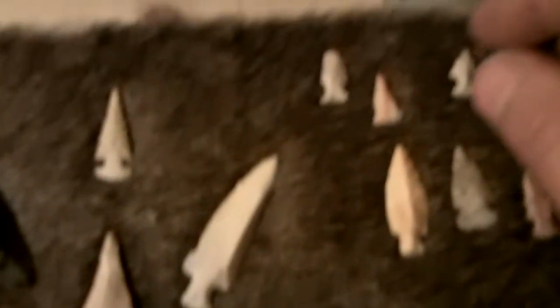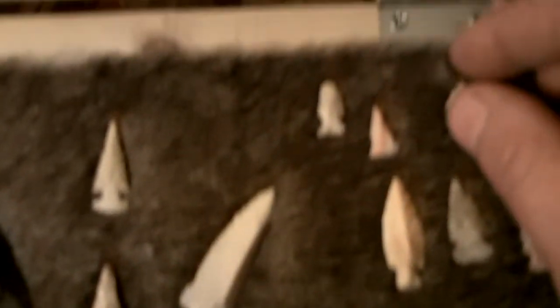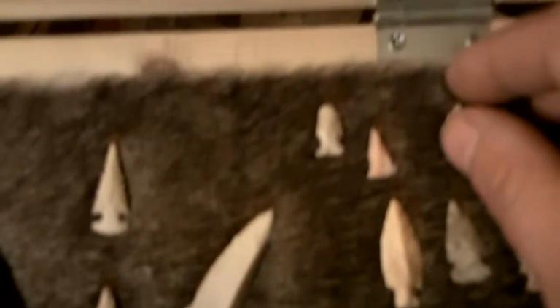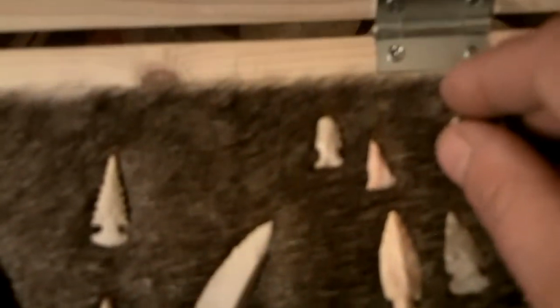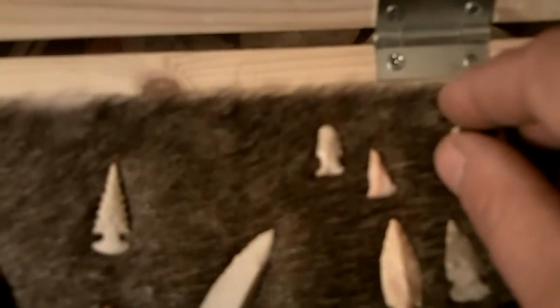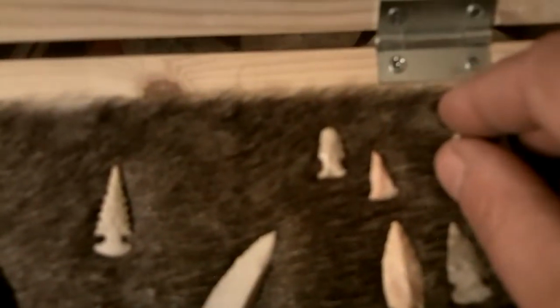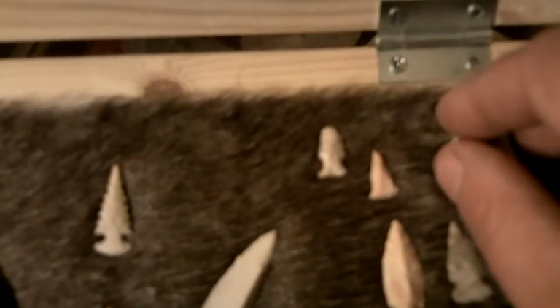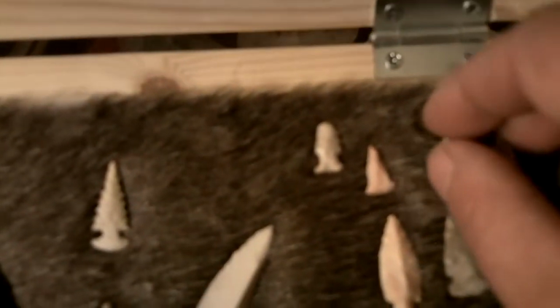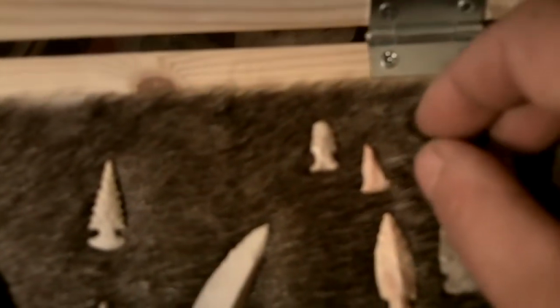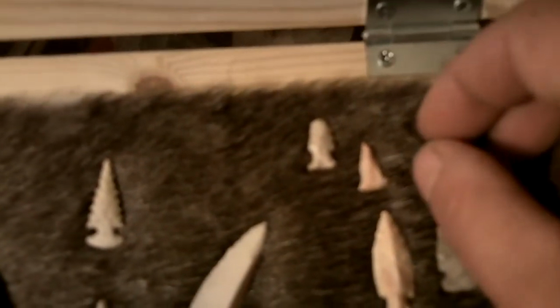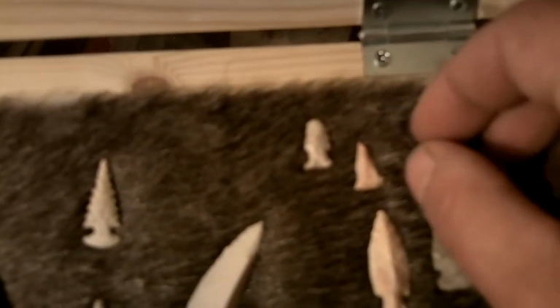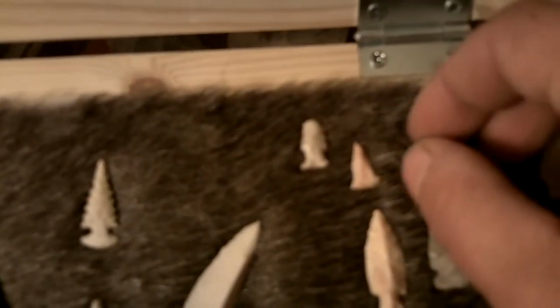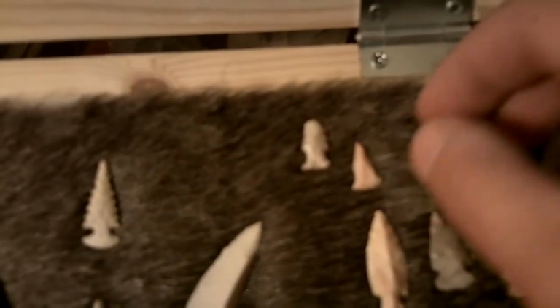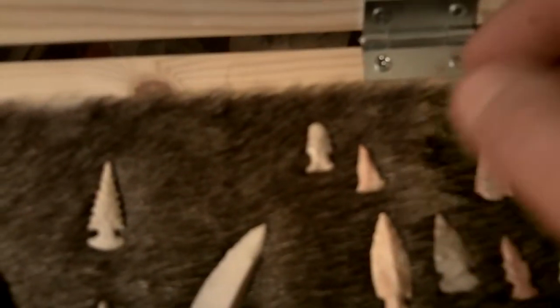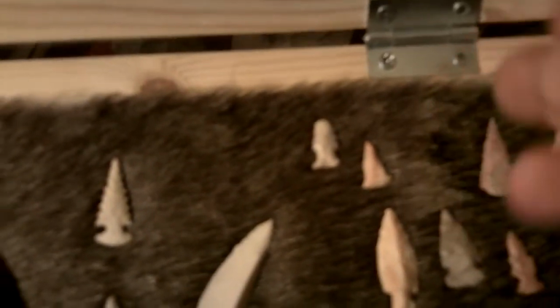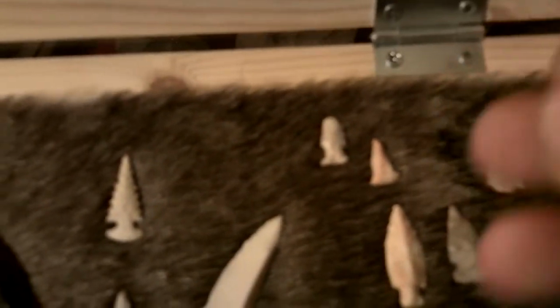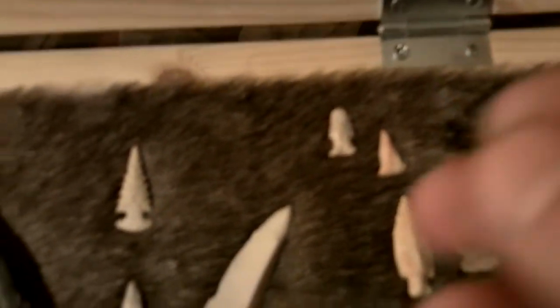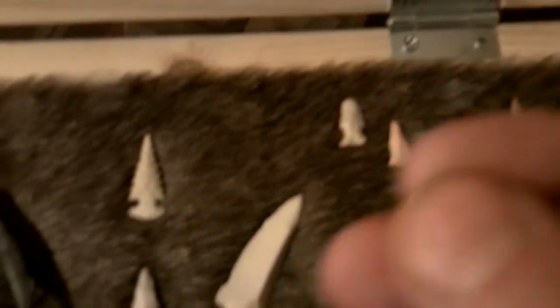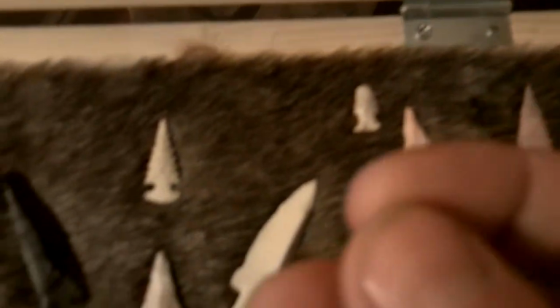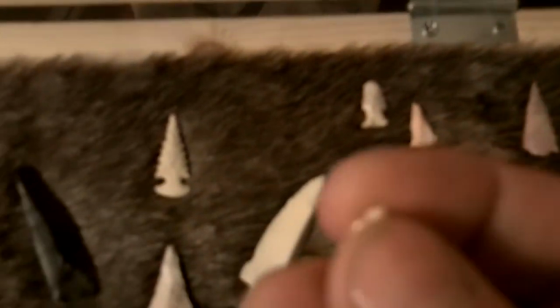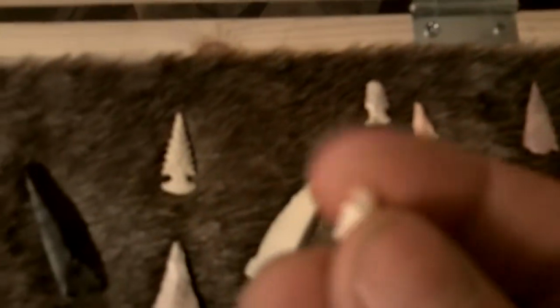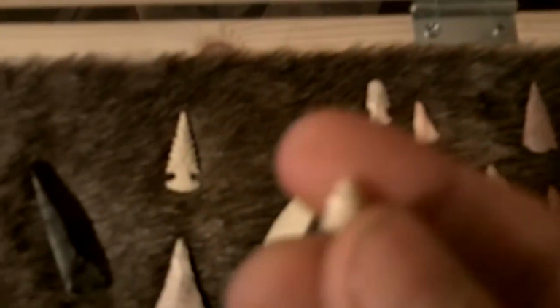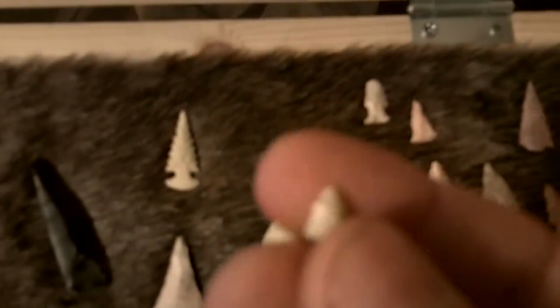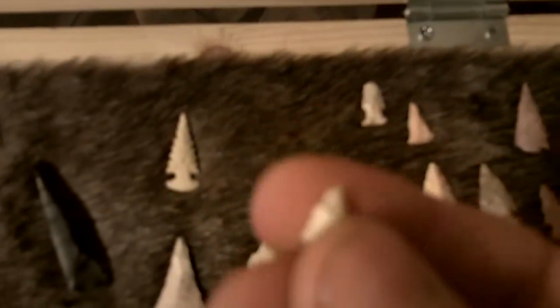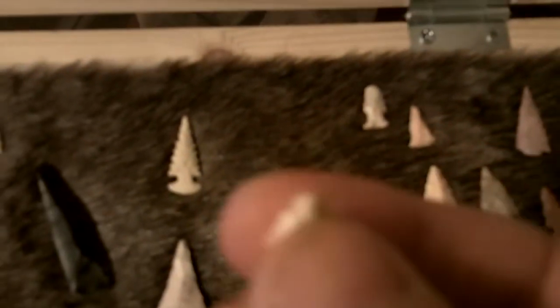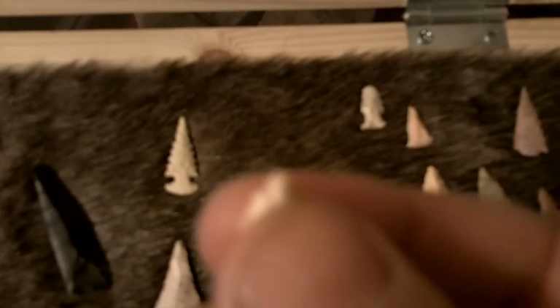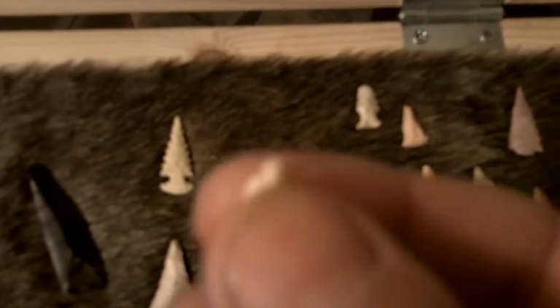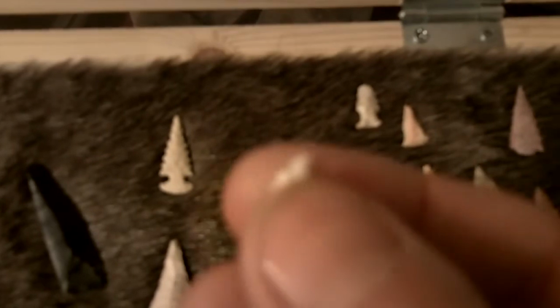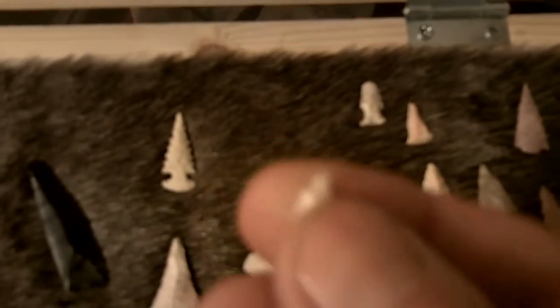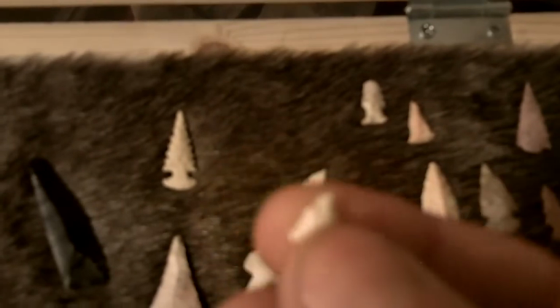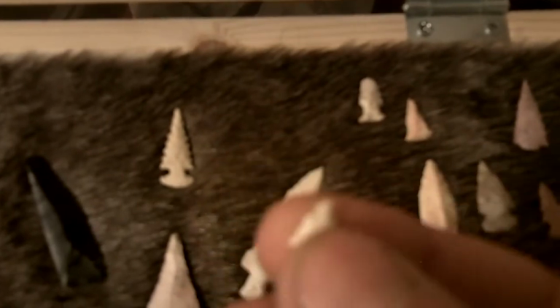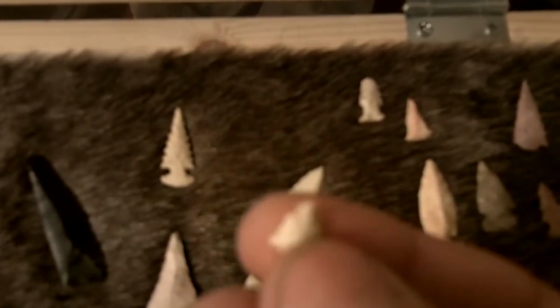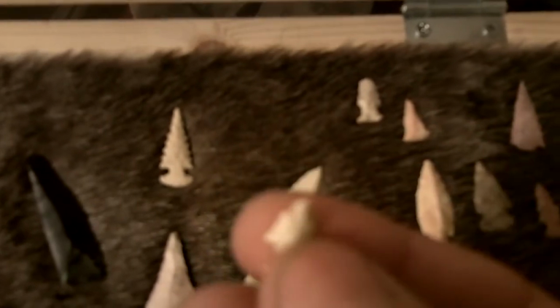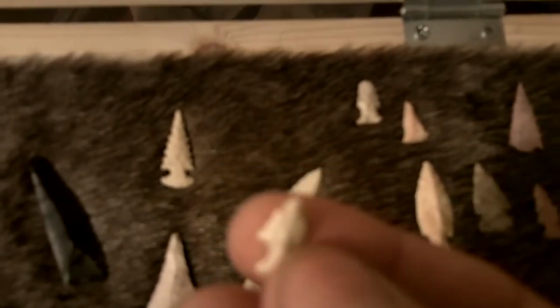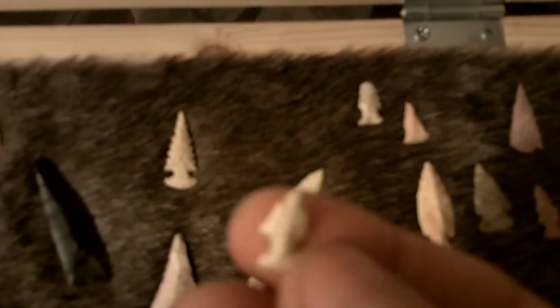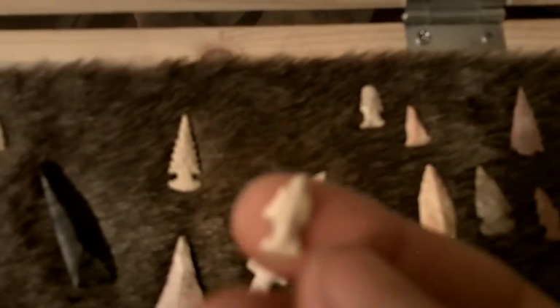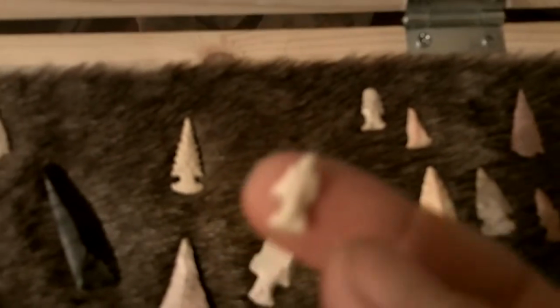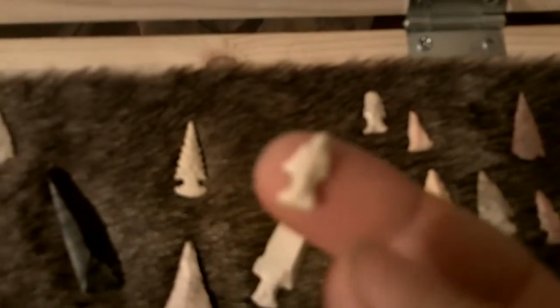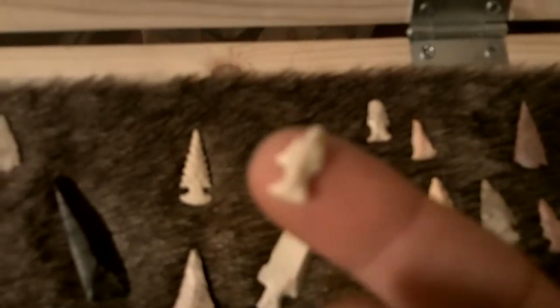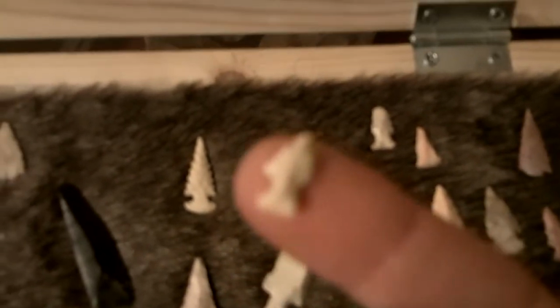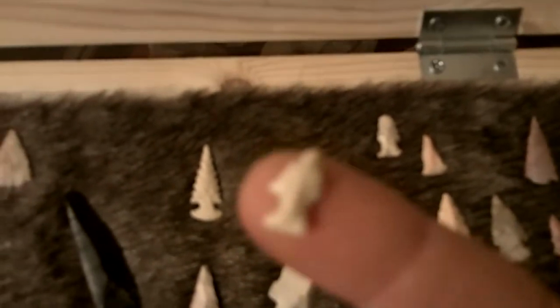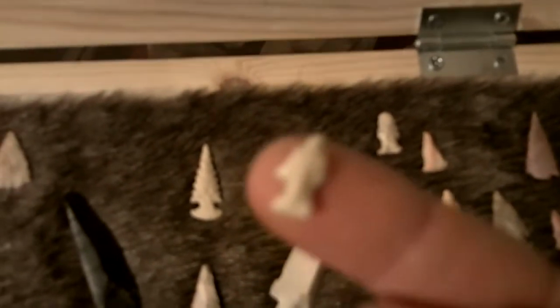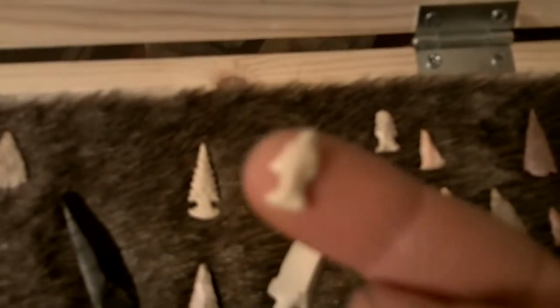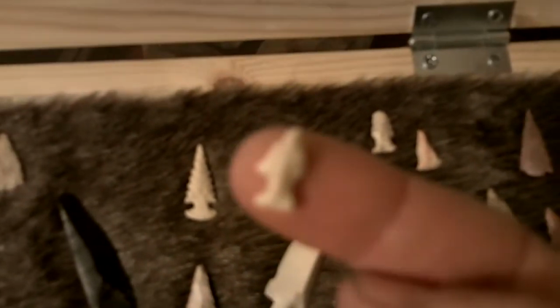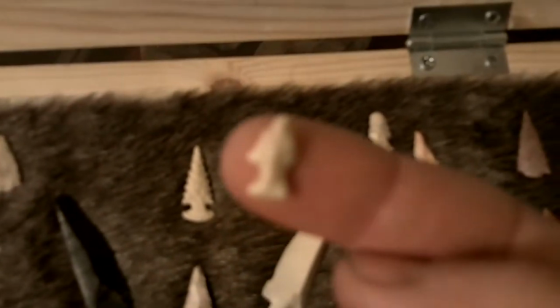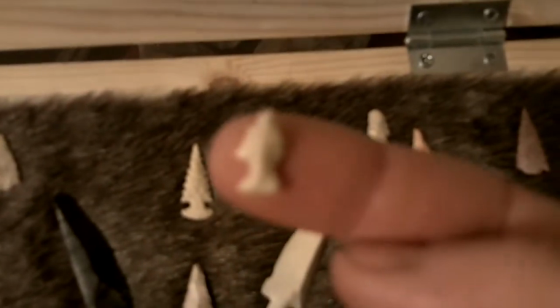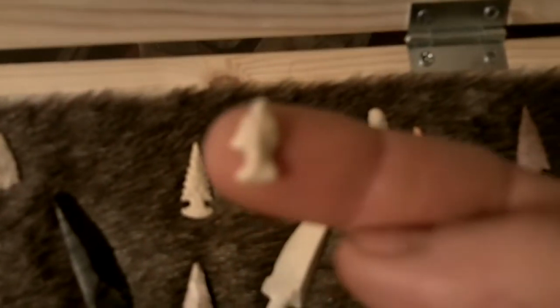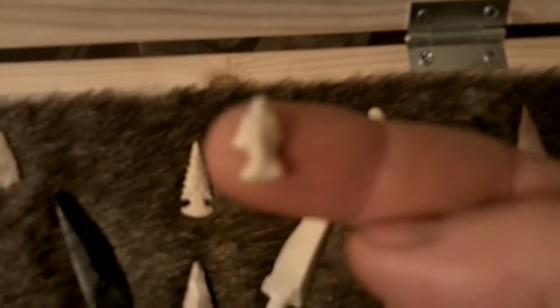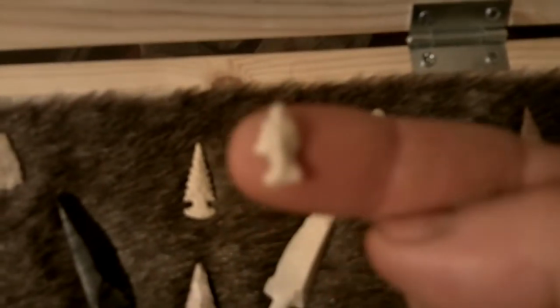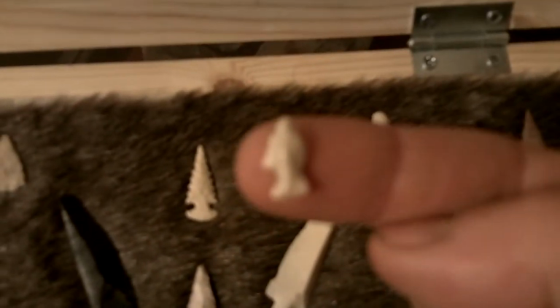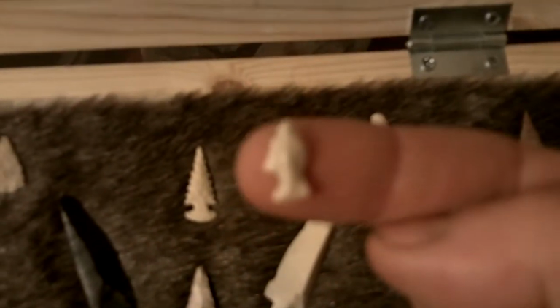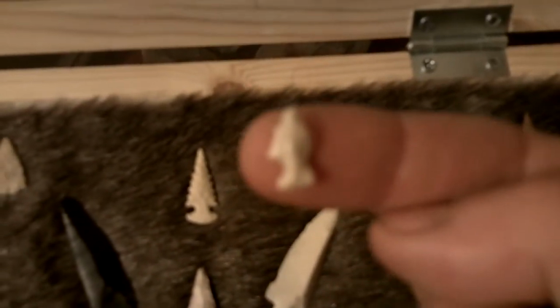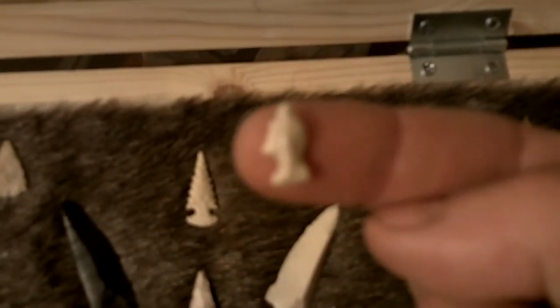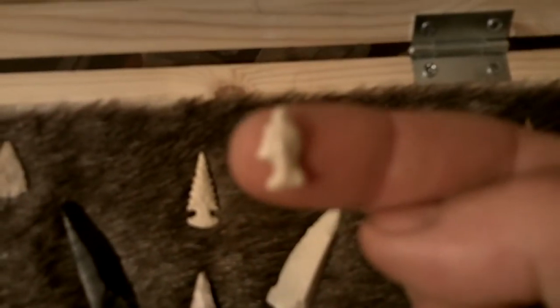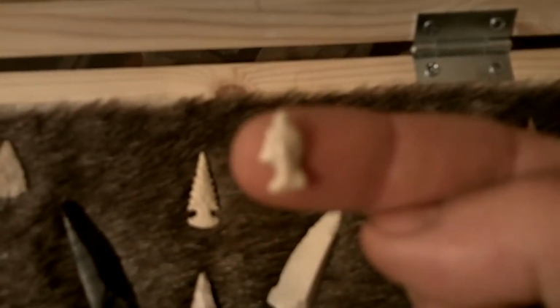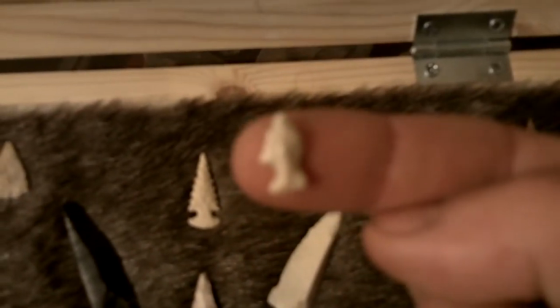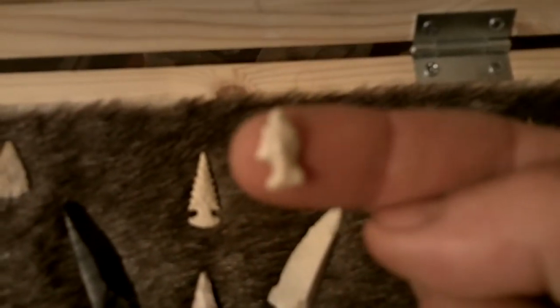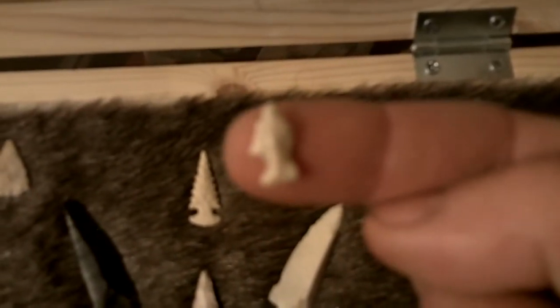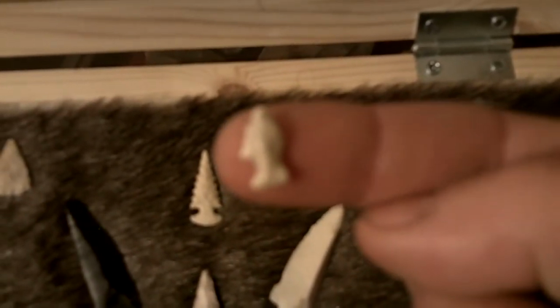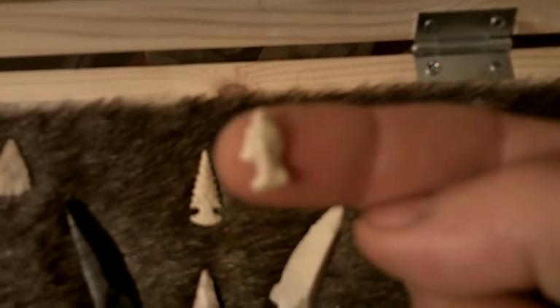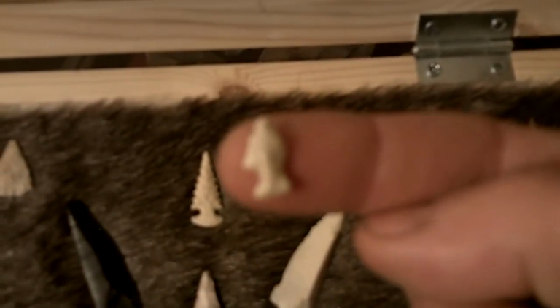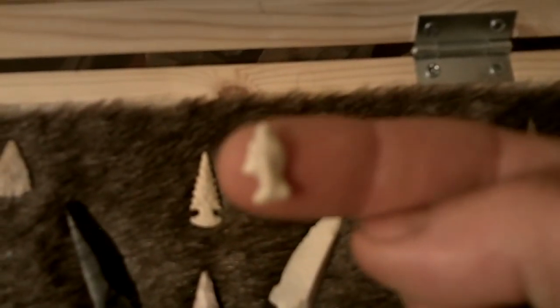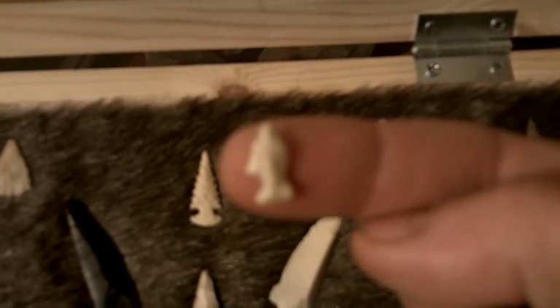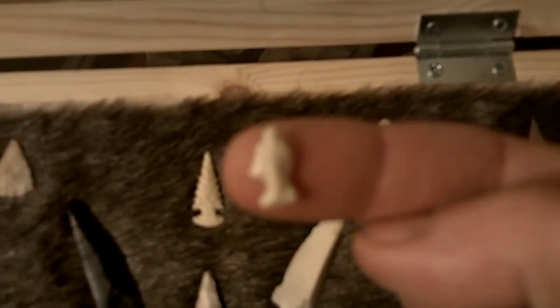This is probably the smallest bird point I've ever found, if that gives you an idea.